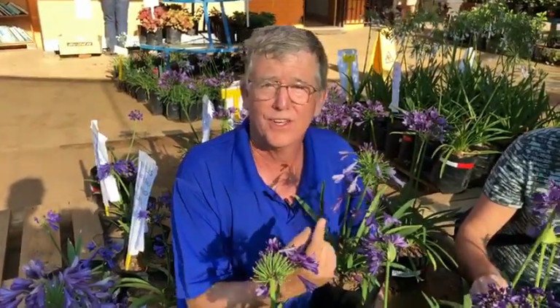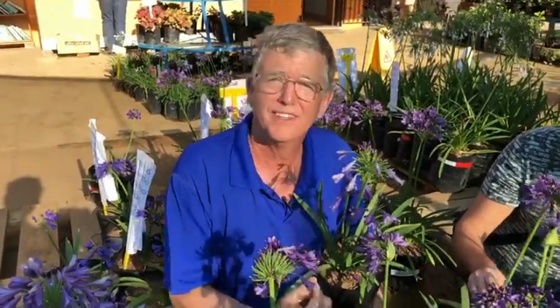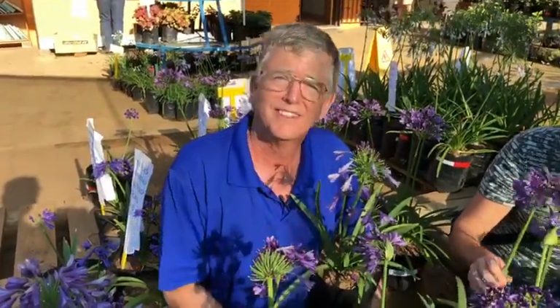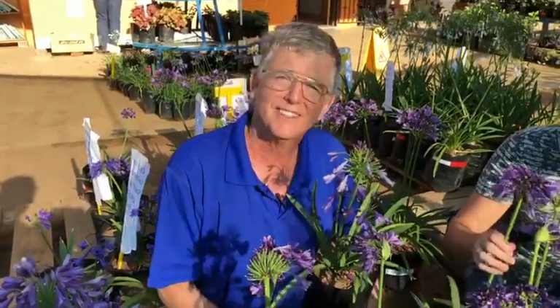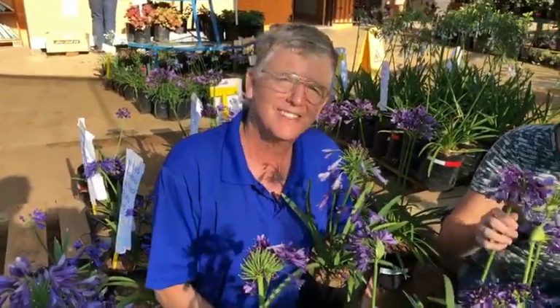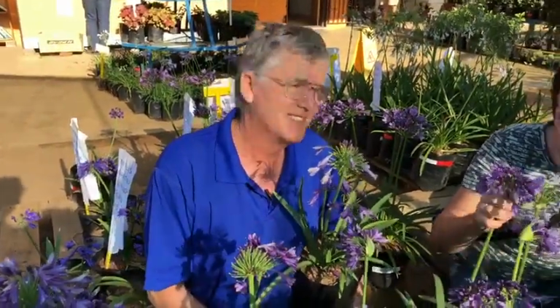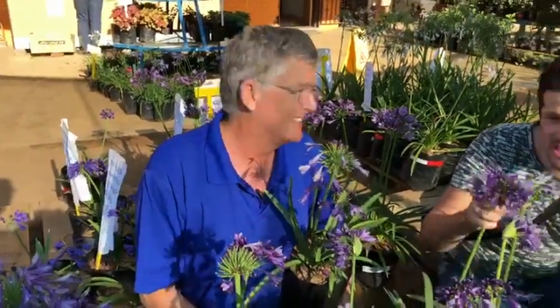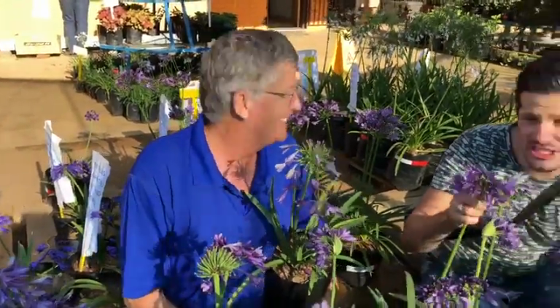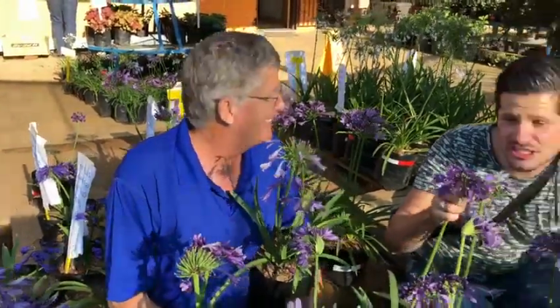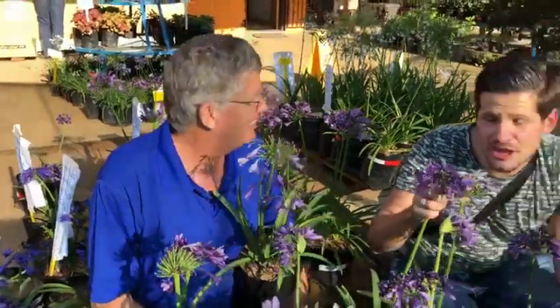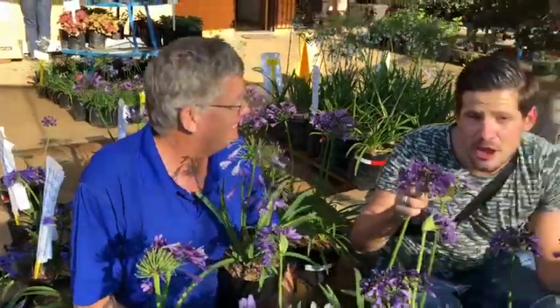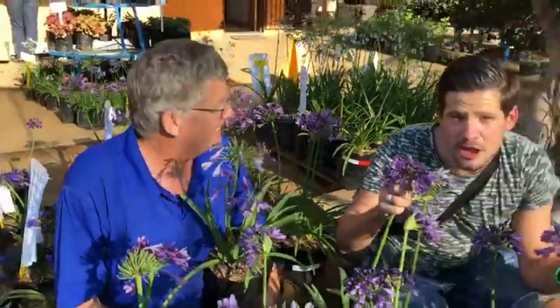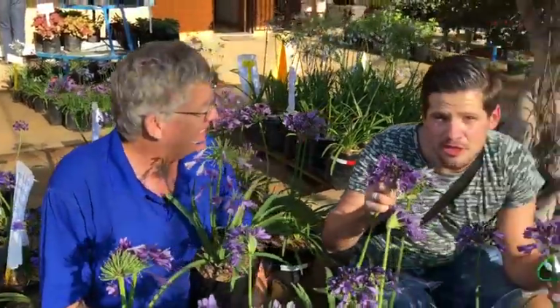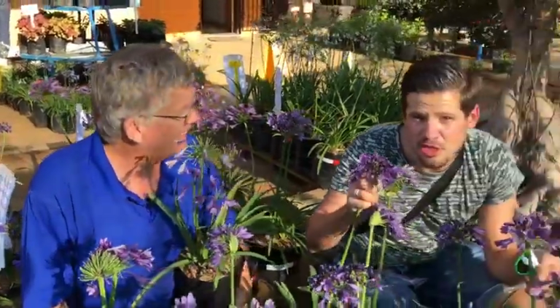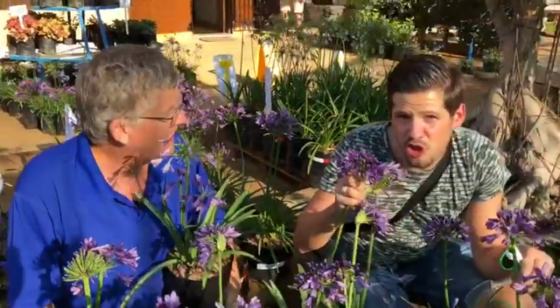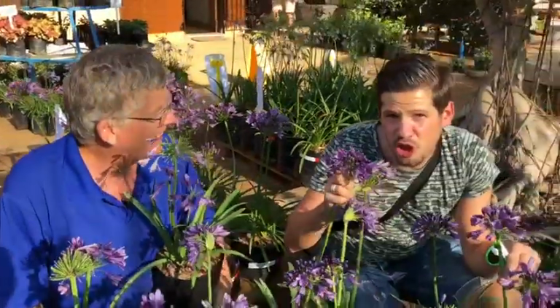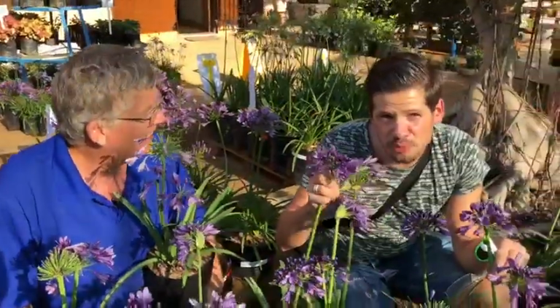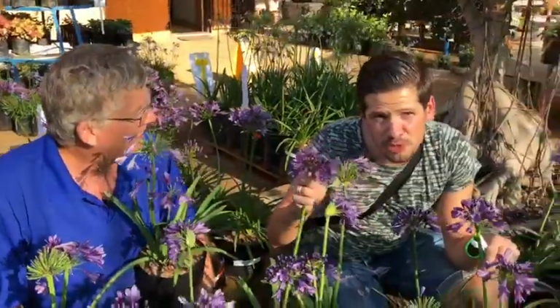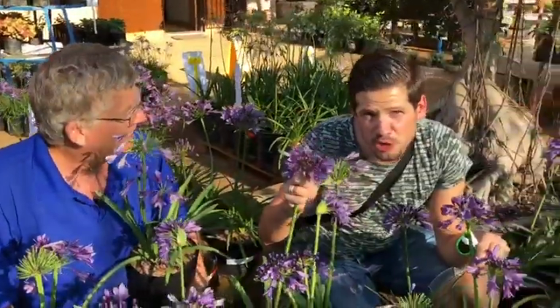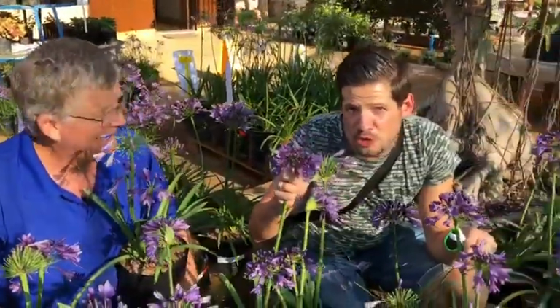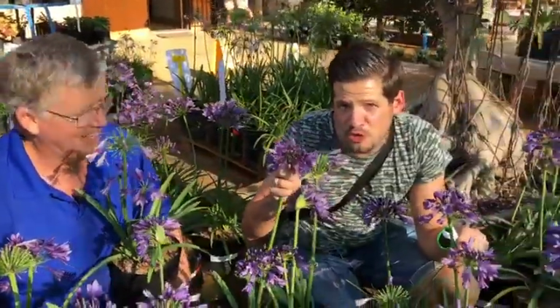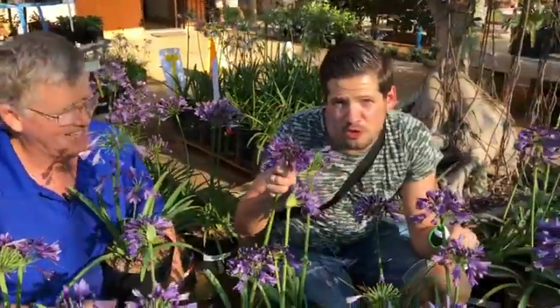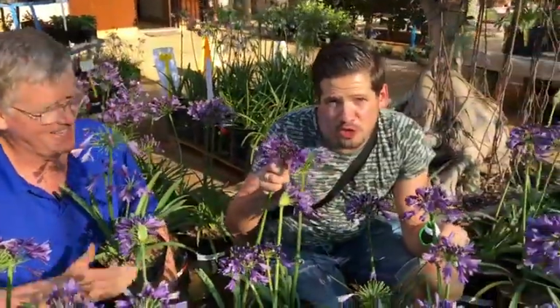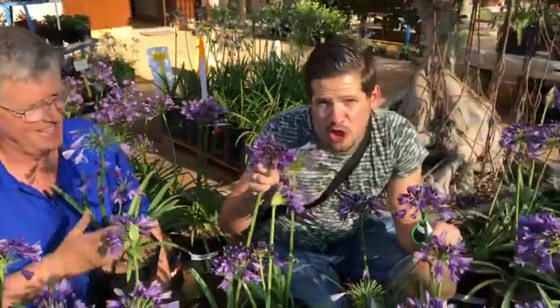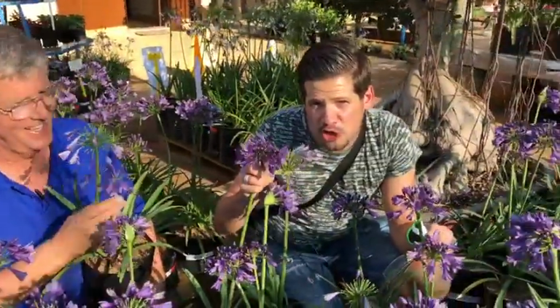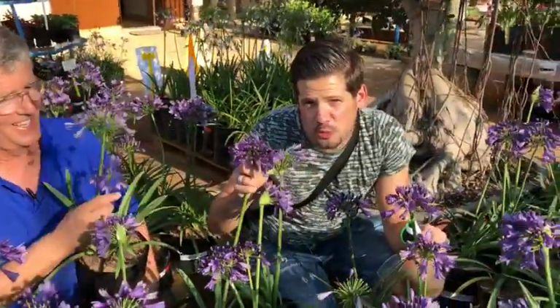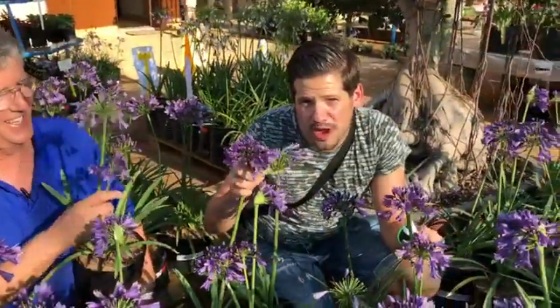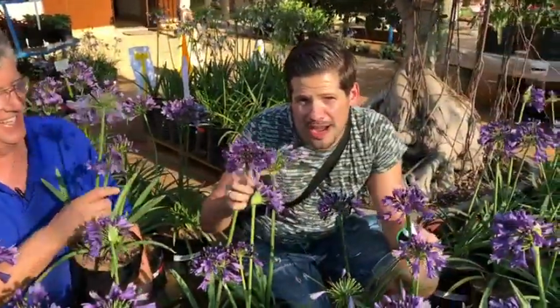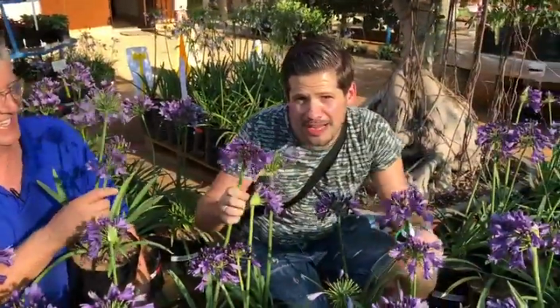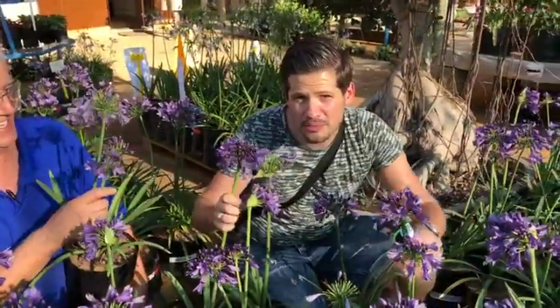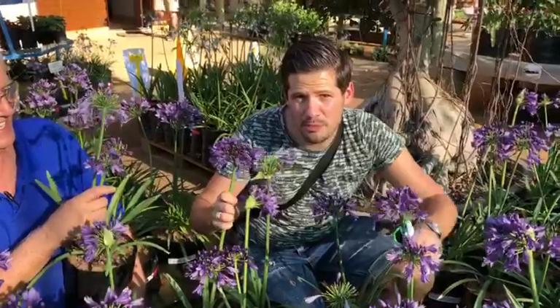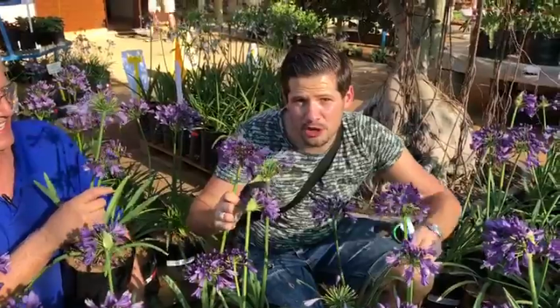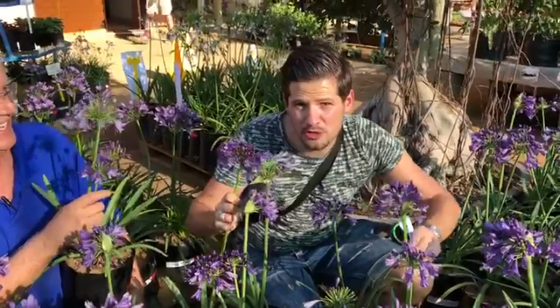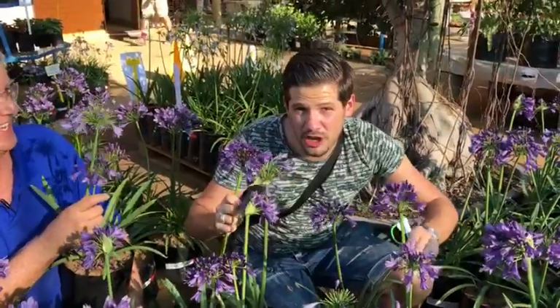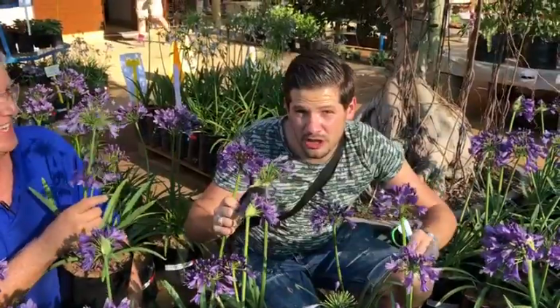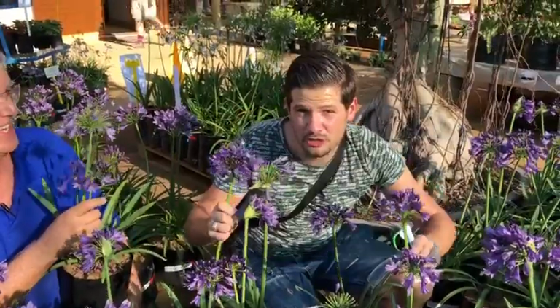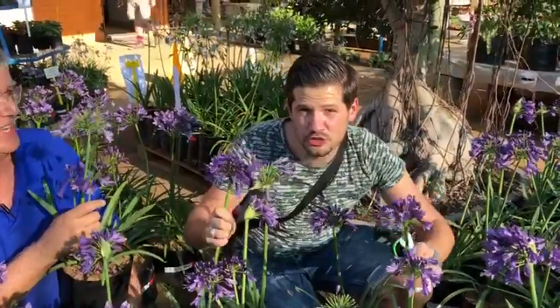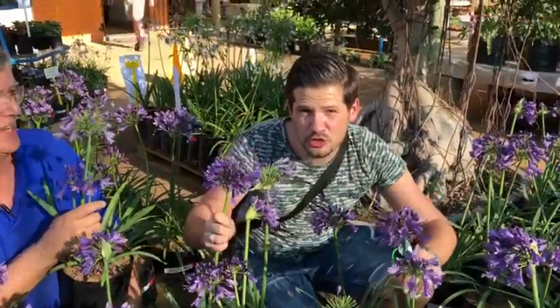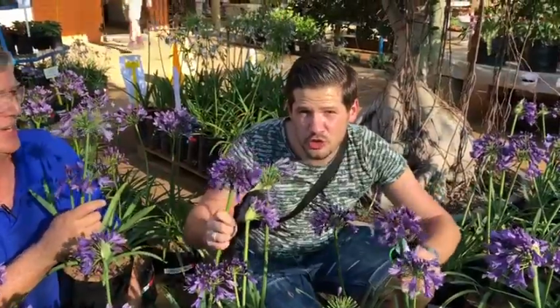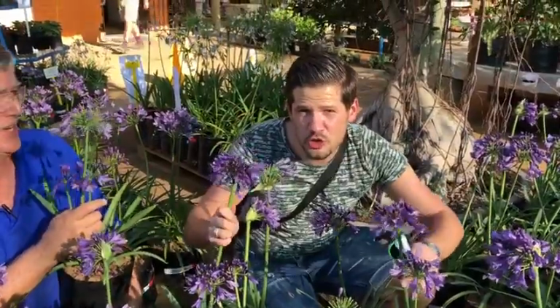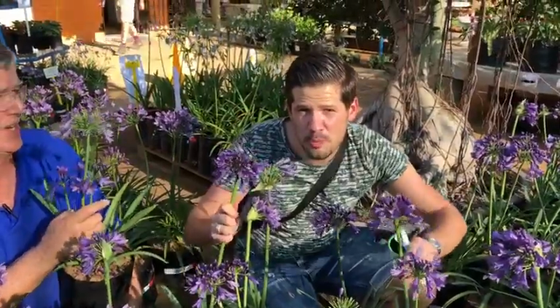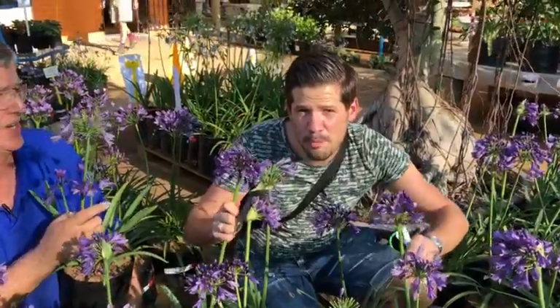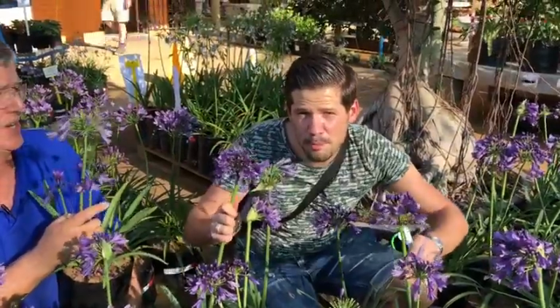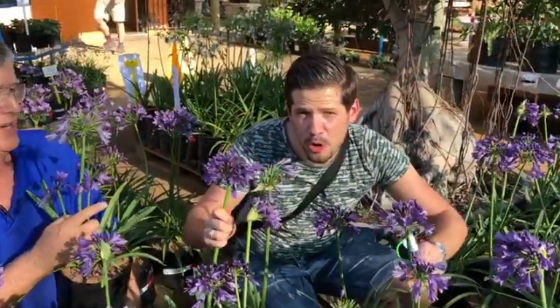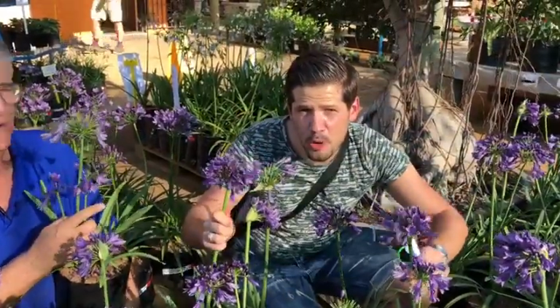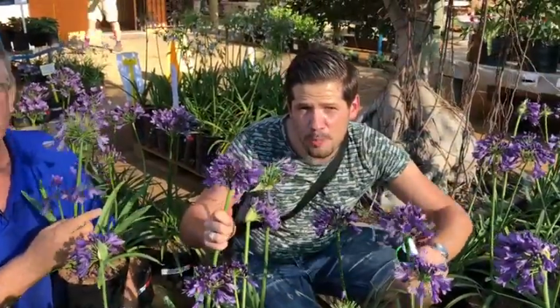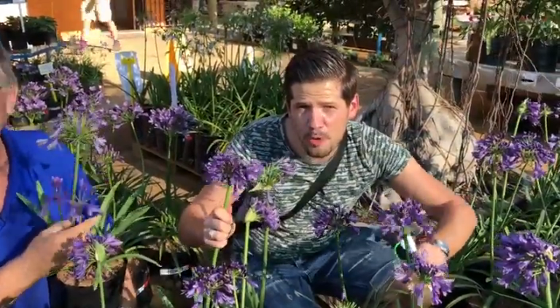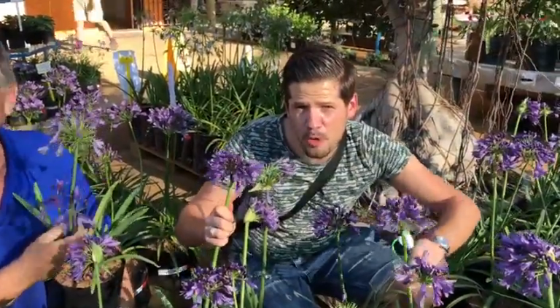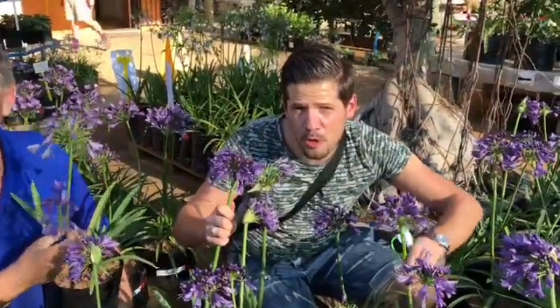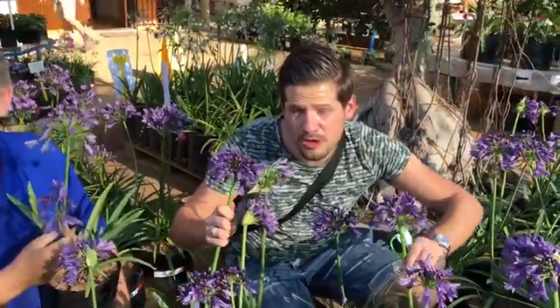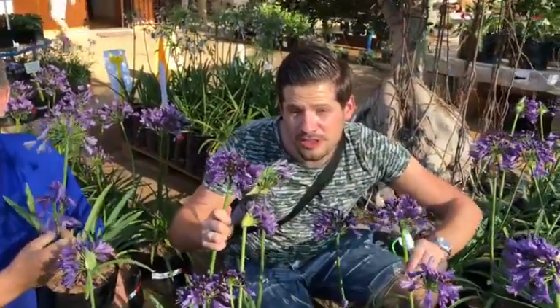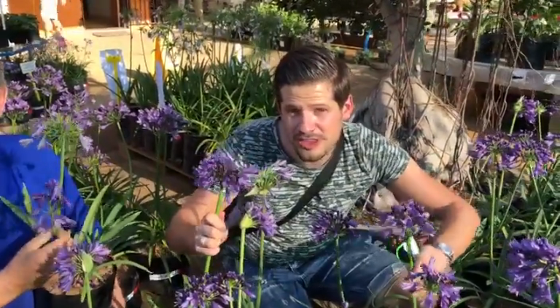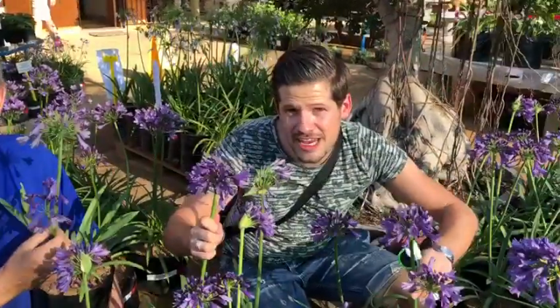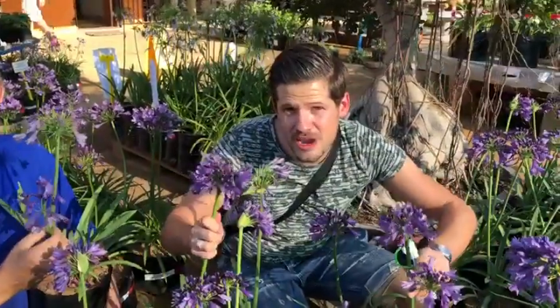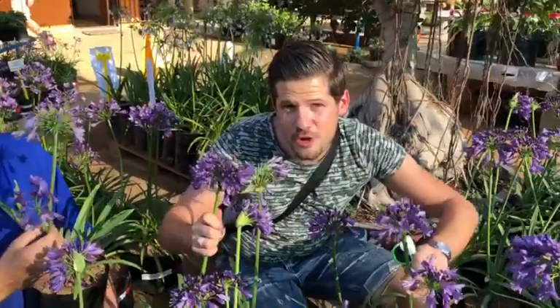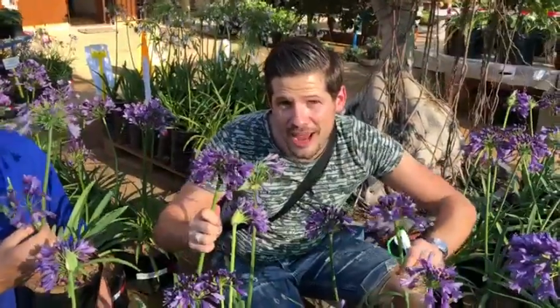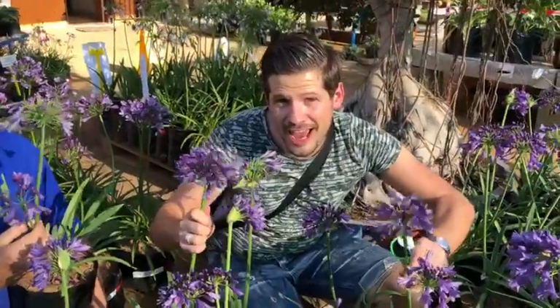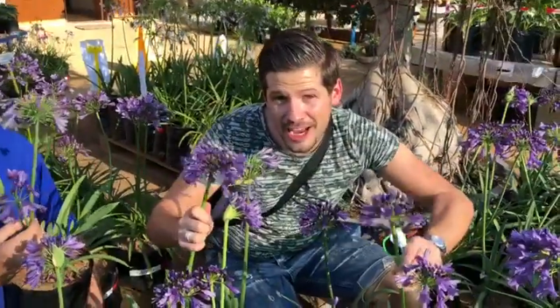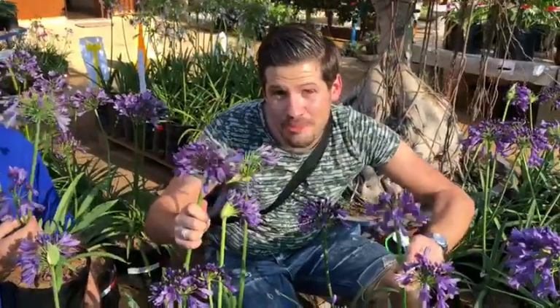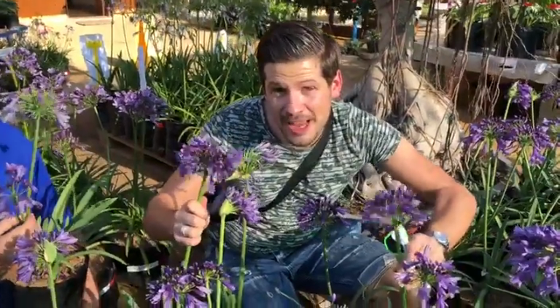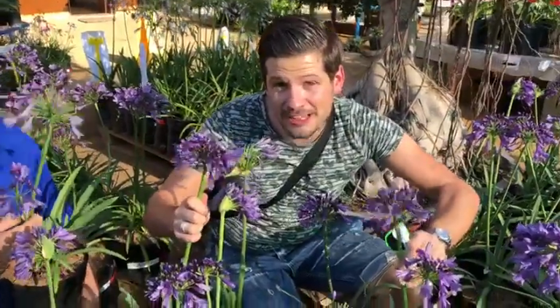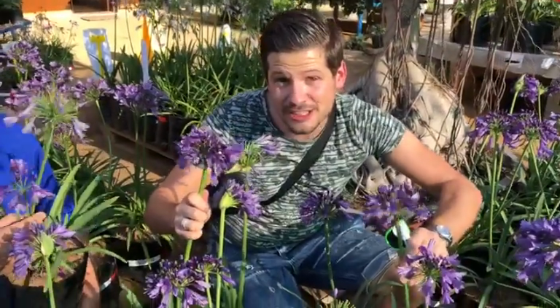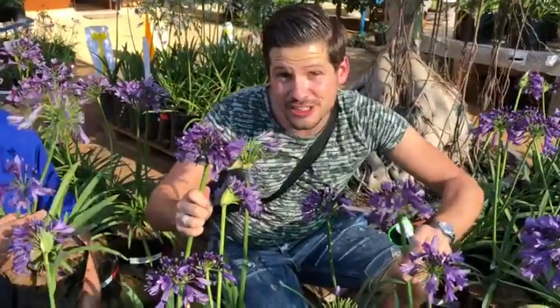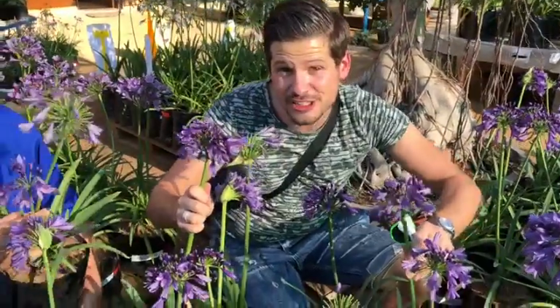And this is not blue, not white, but a true purple new Agapanthus.